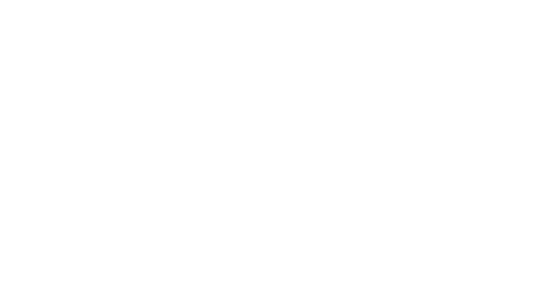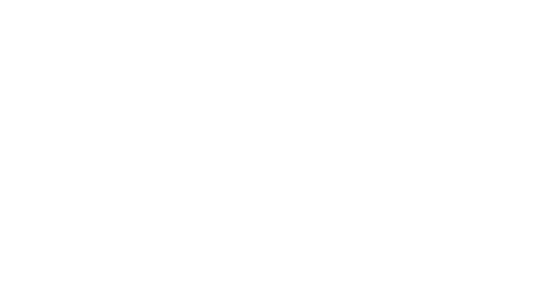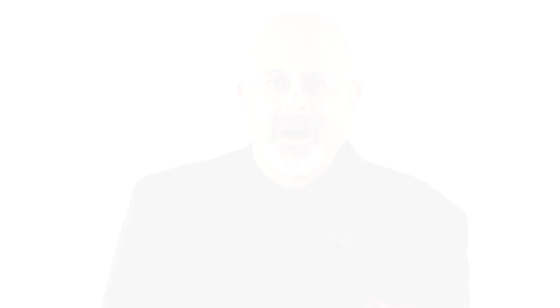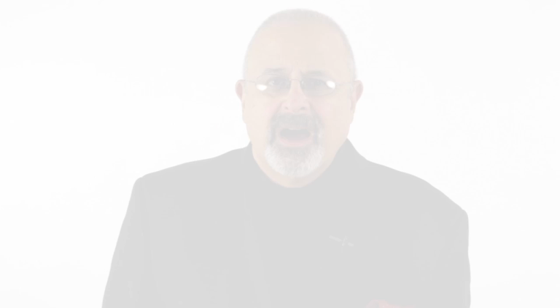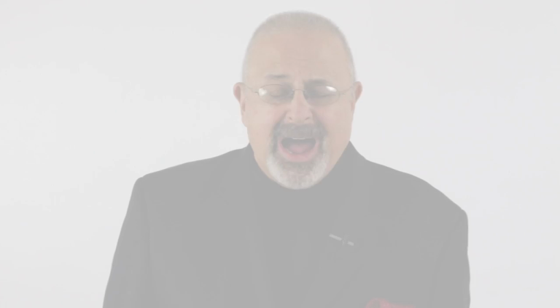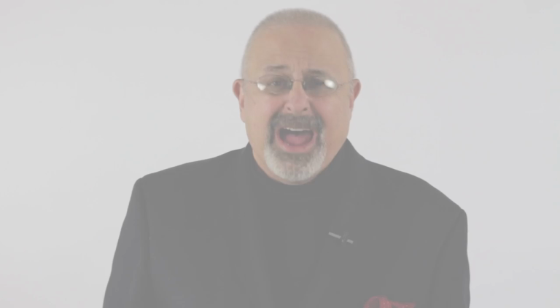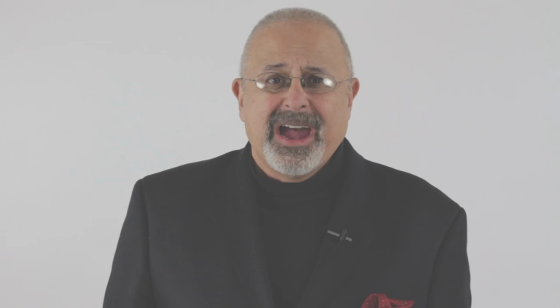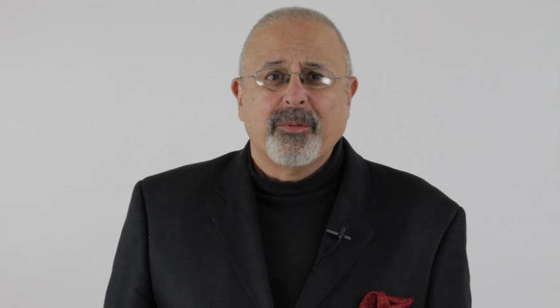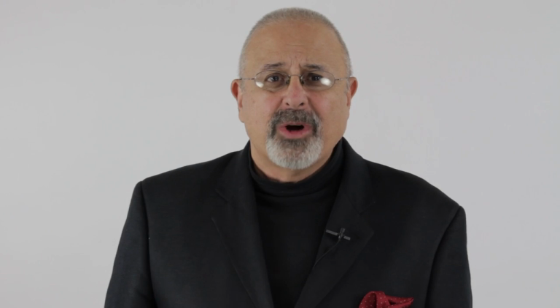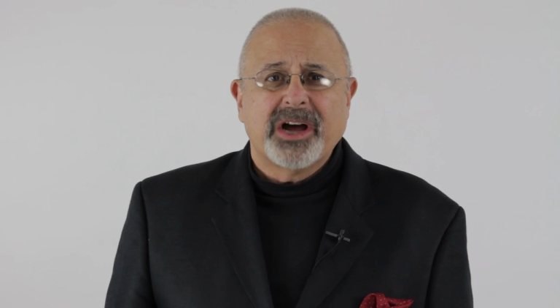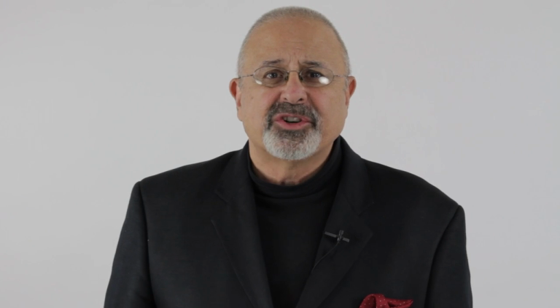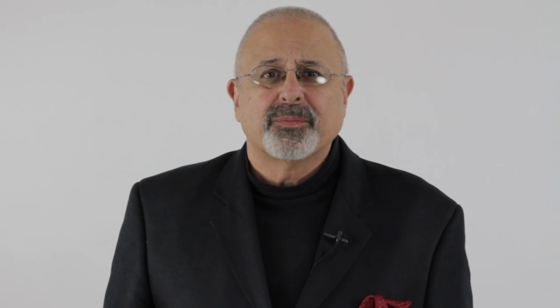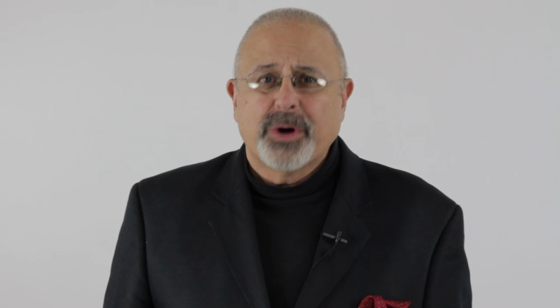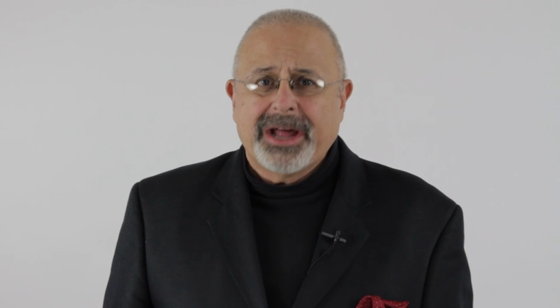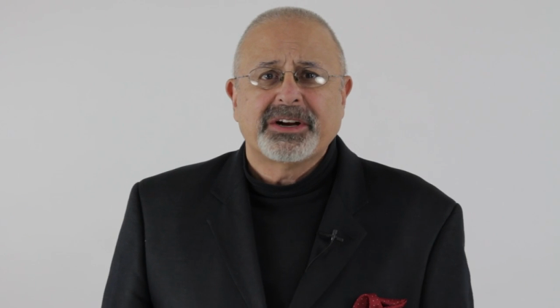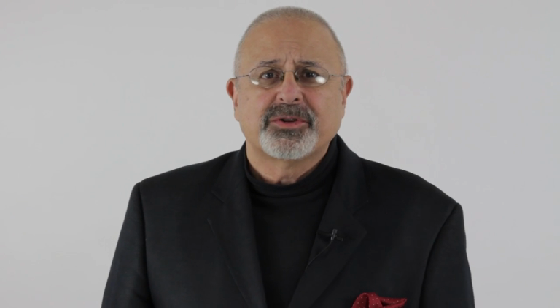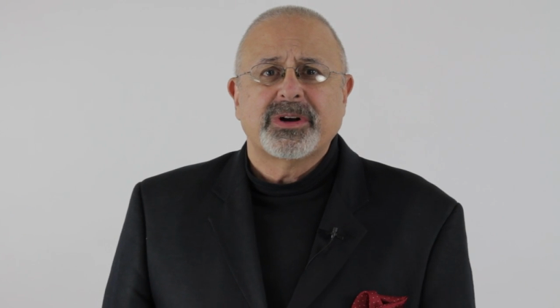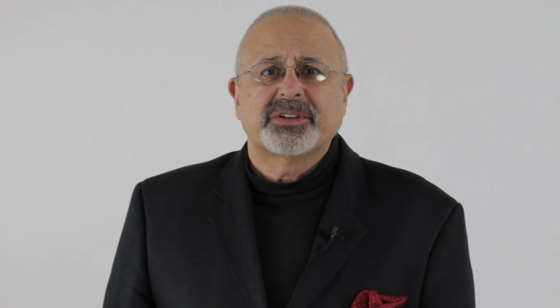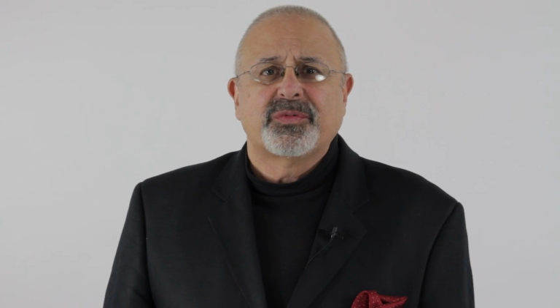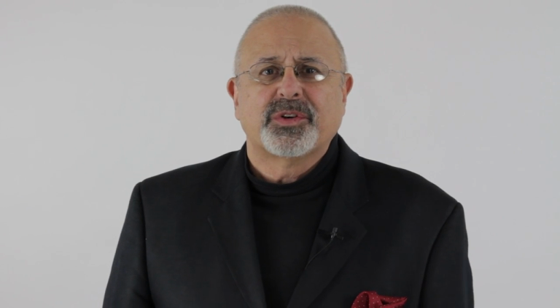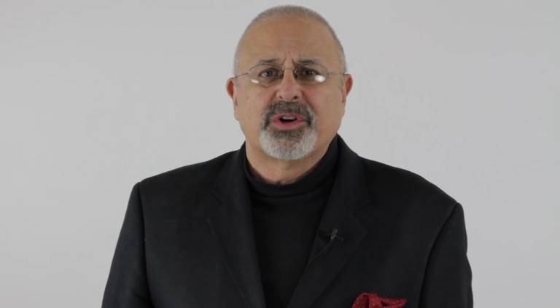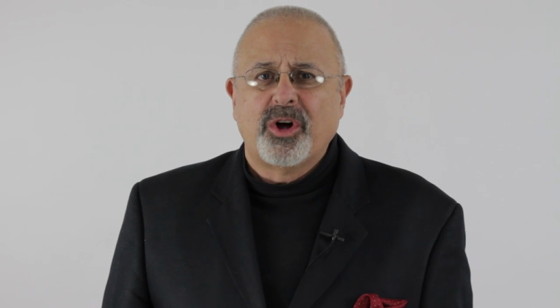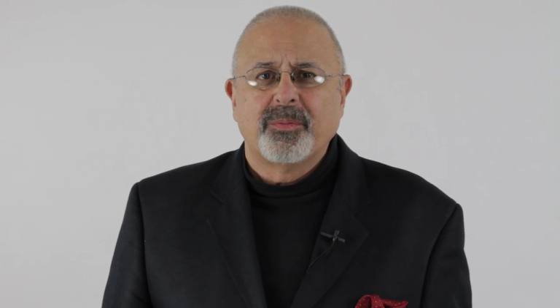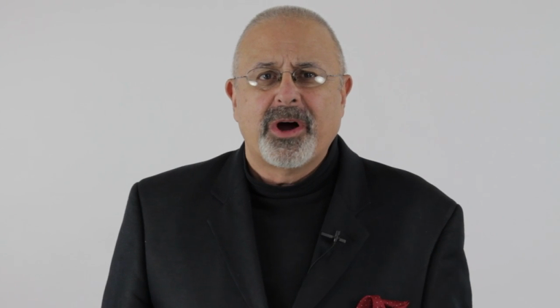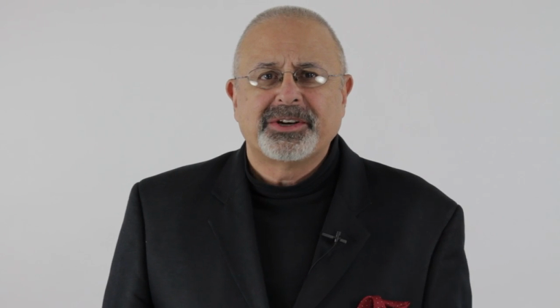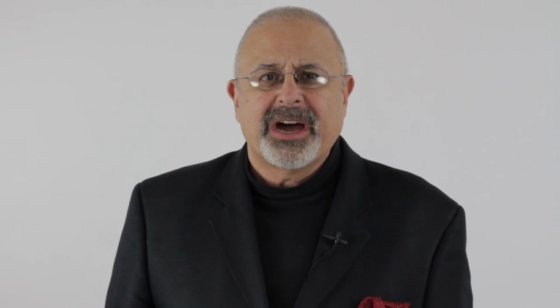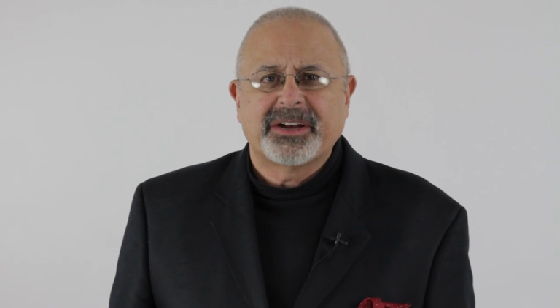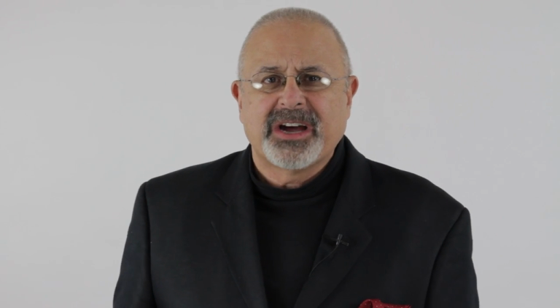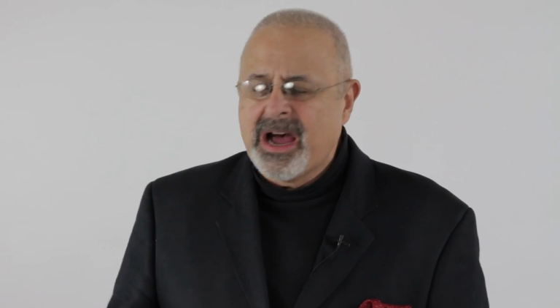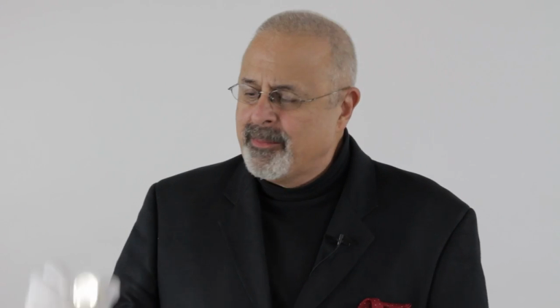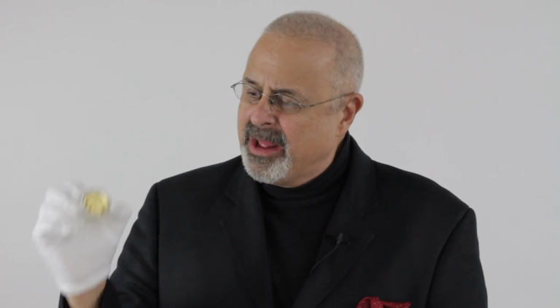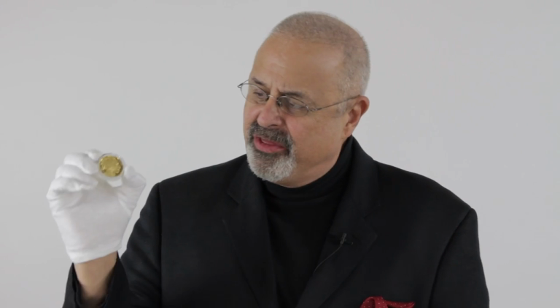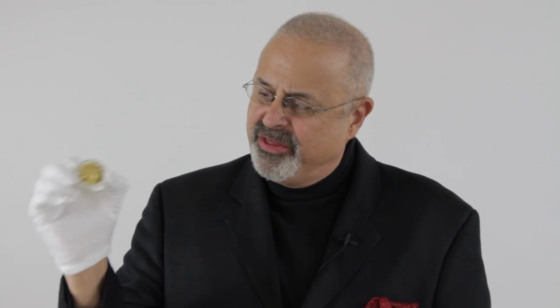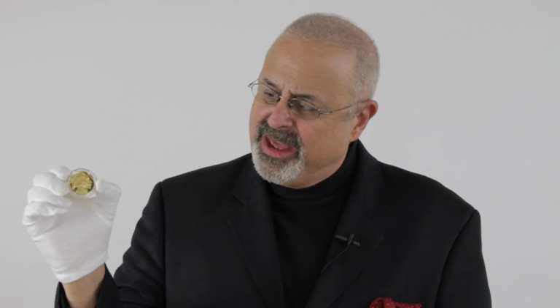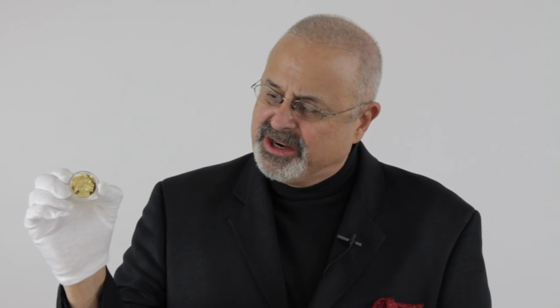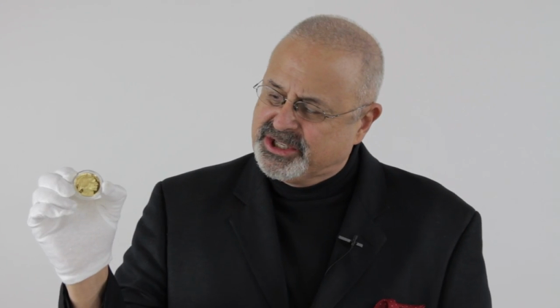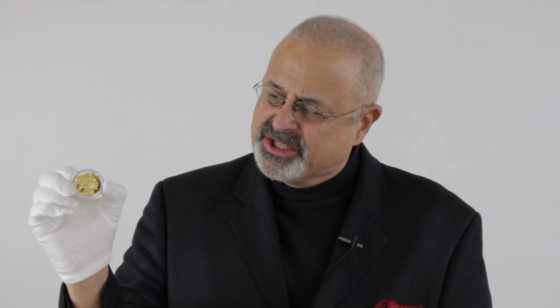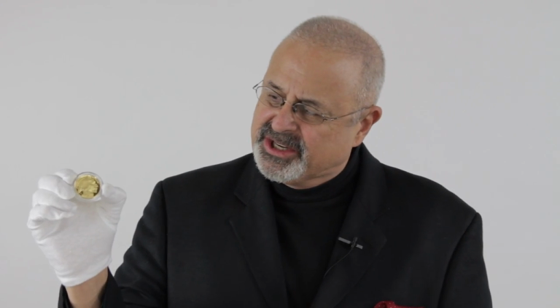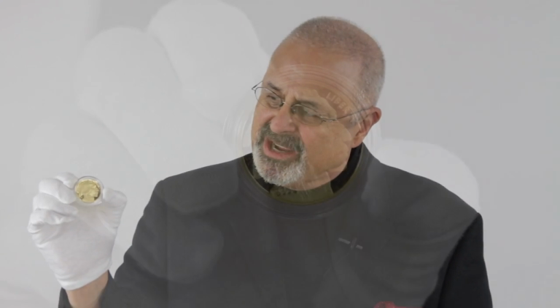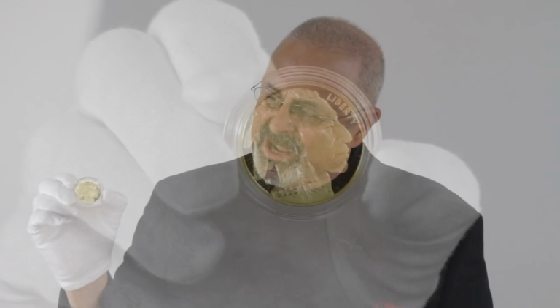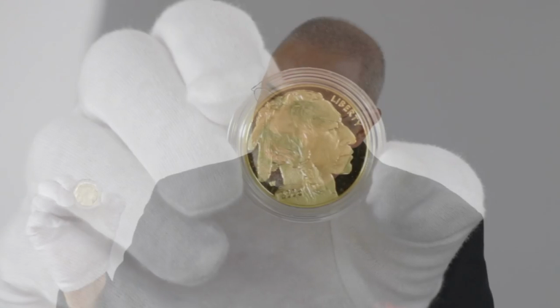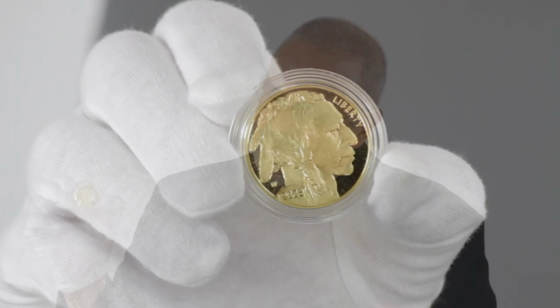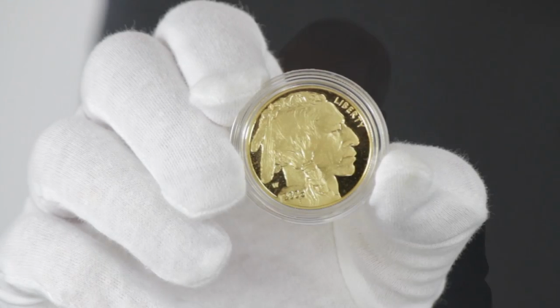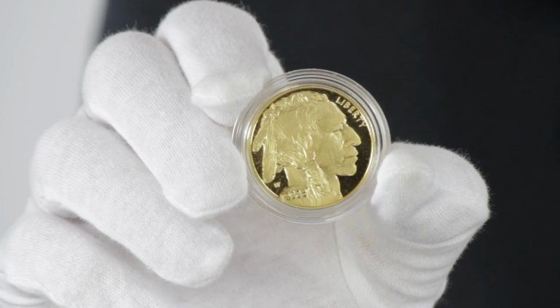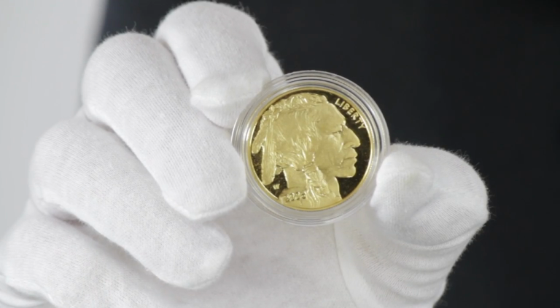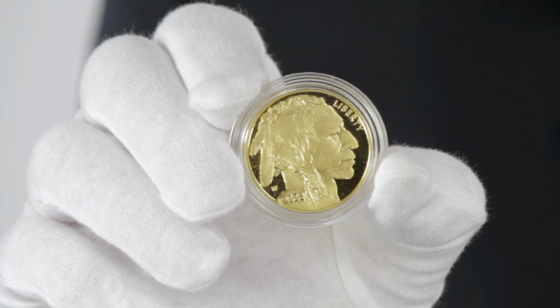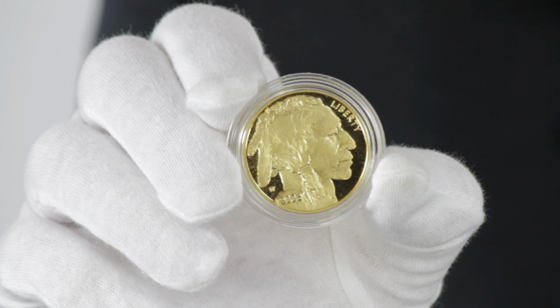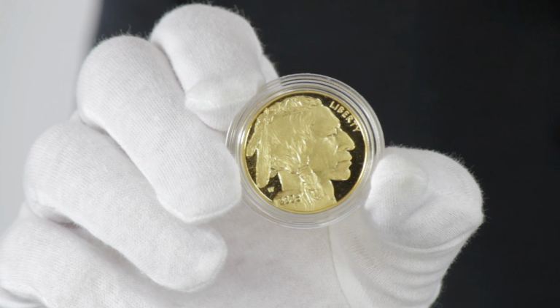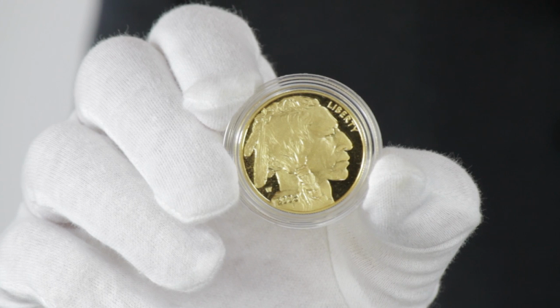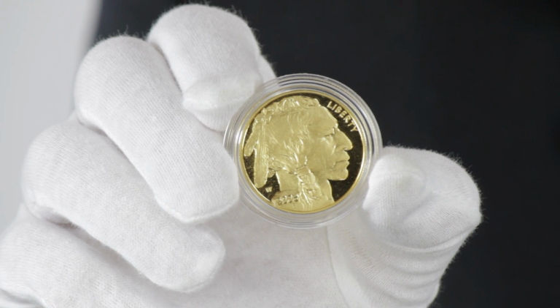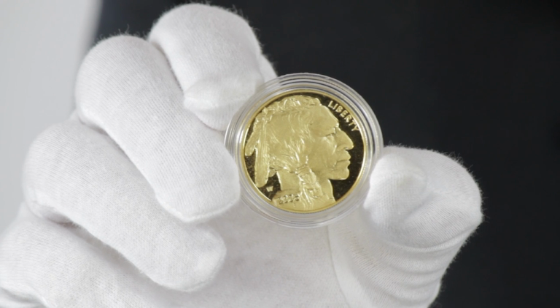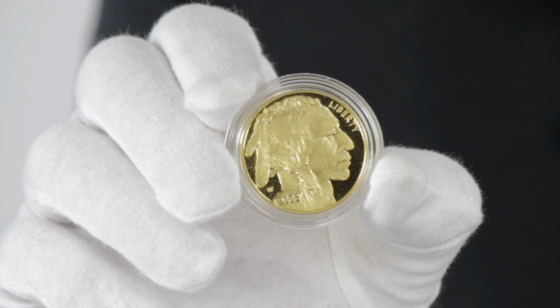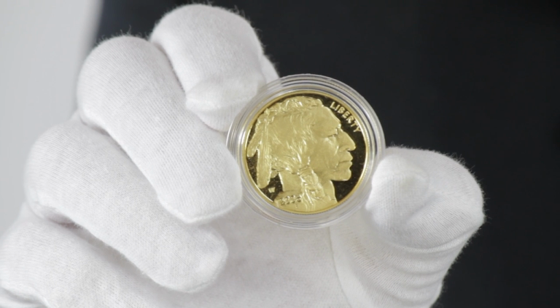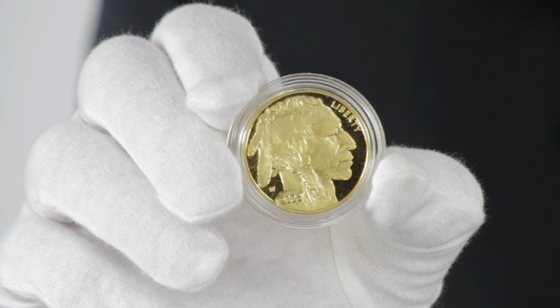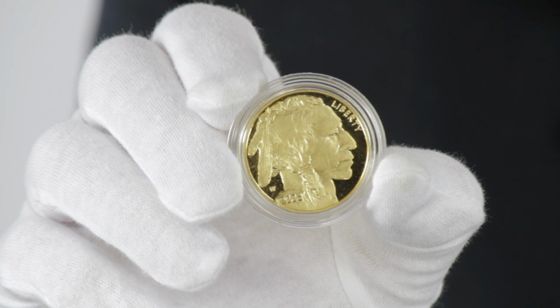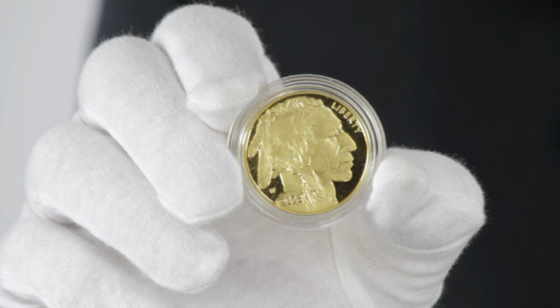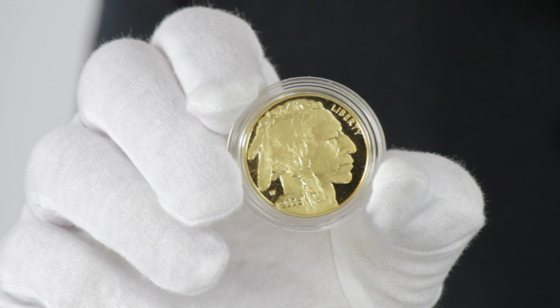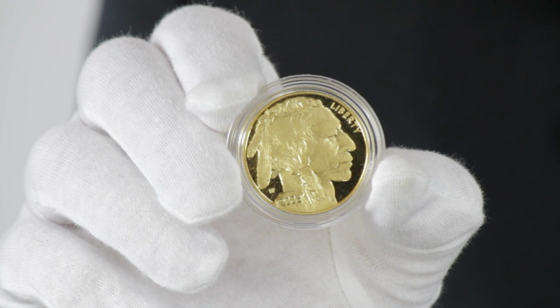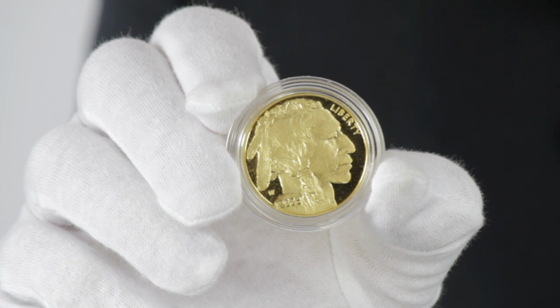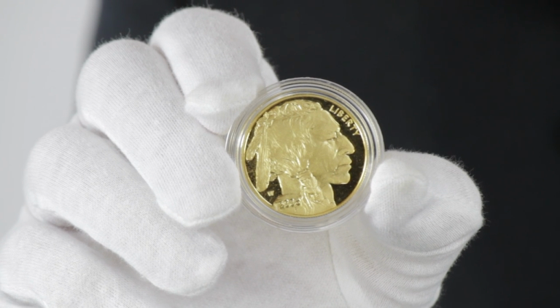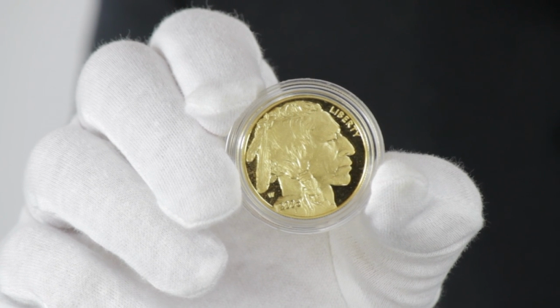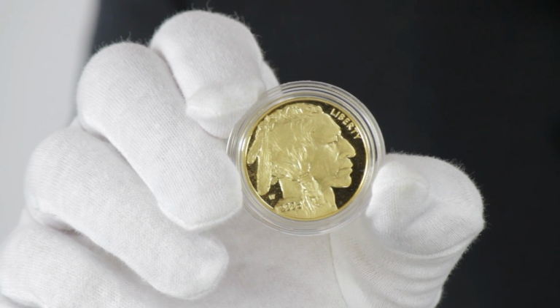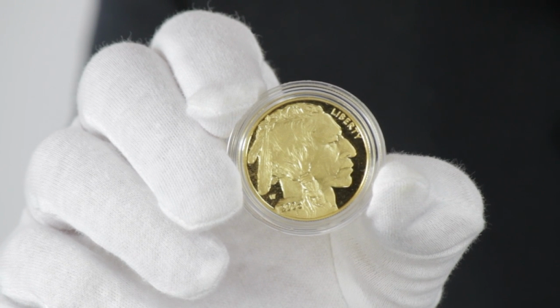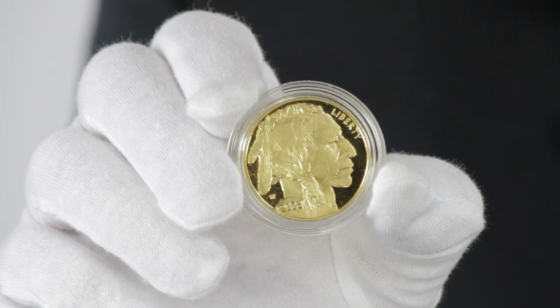Hi, I'm Roger, Product Director for Goldmart.com, and this is the One Ounce Proof American Gold Buffalo.